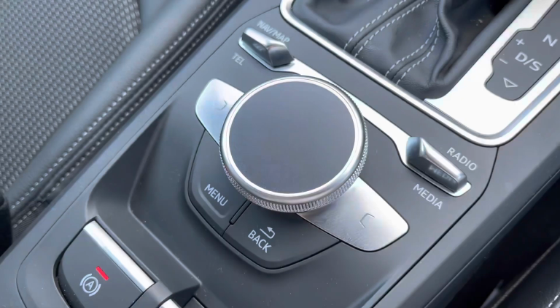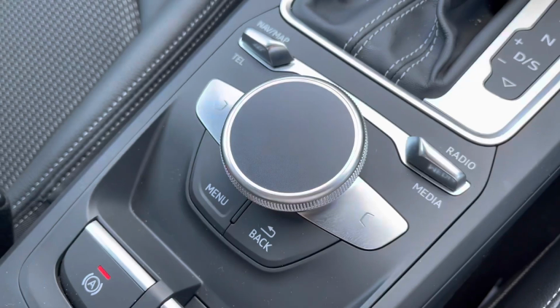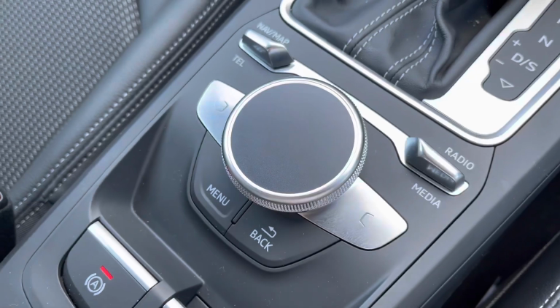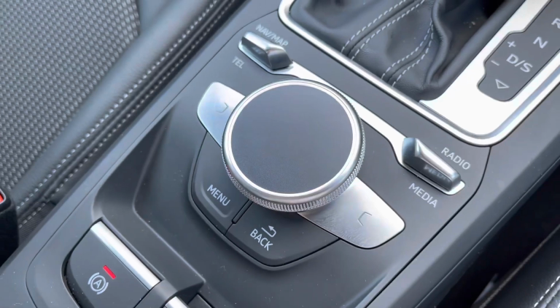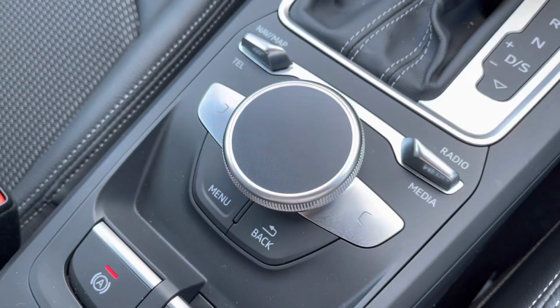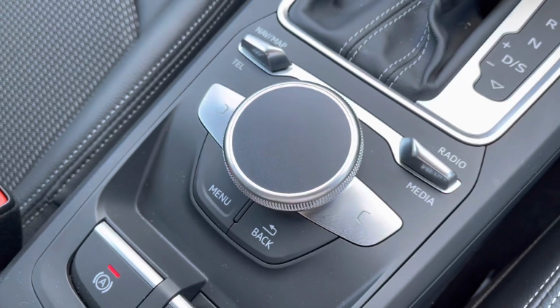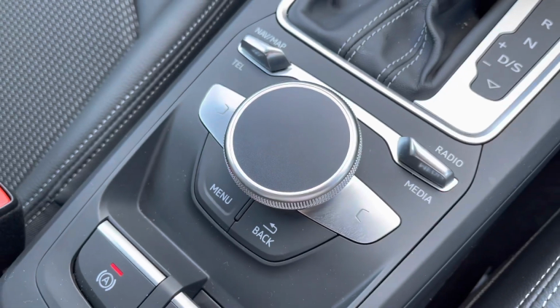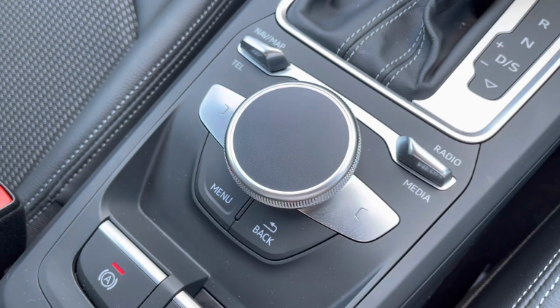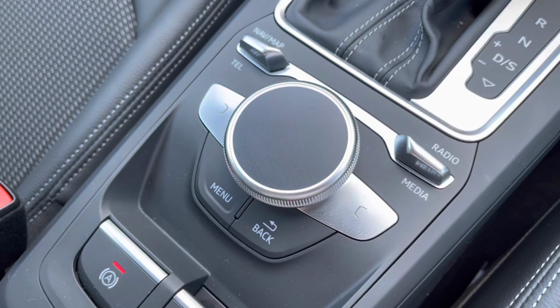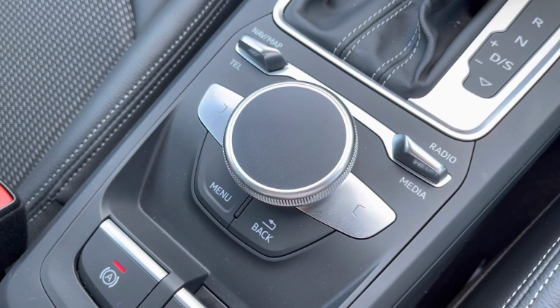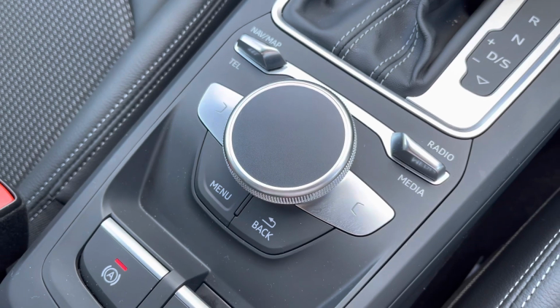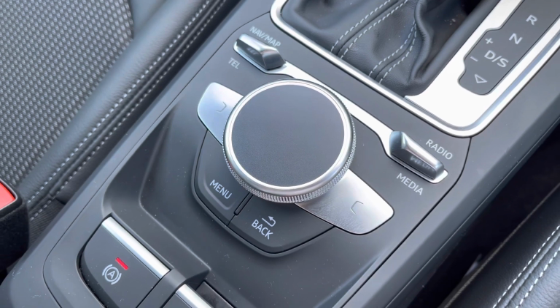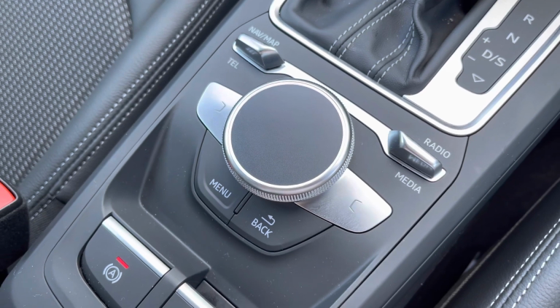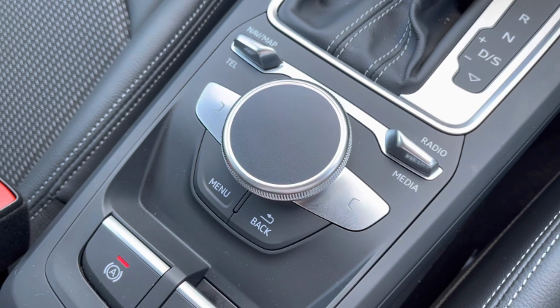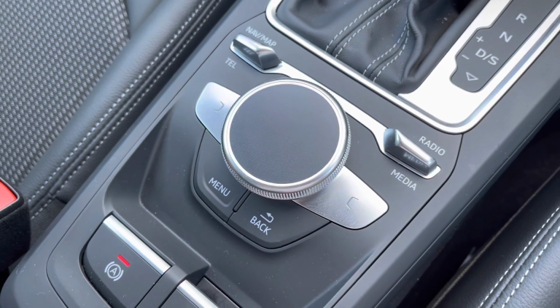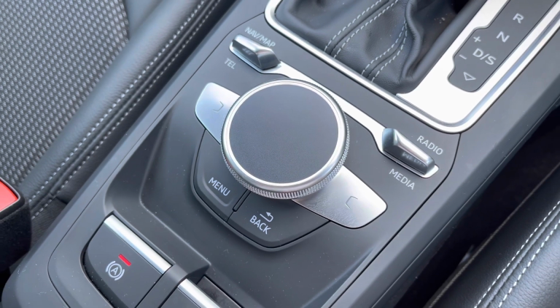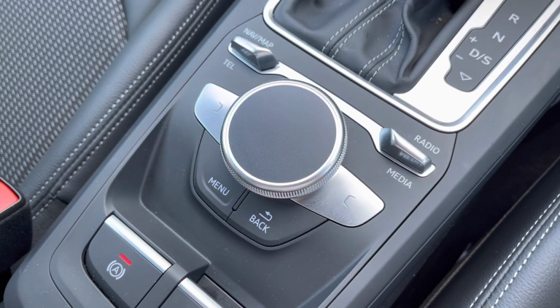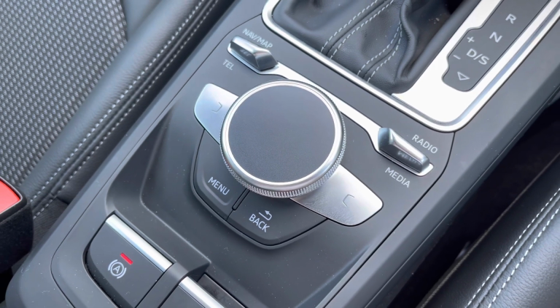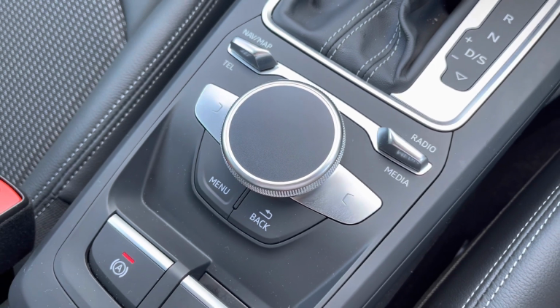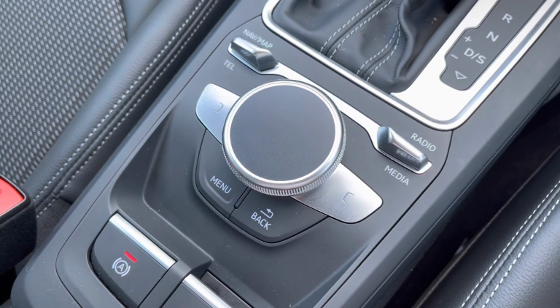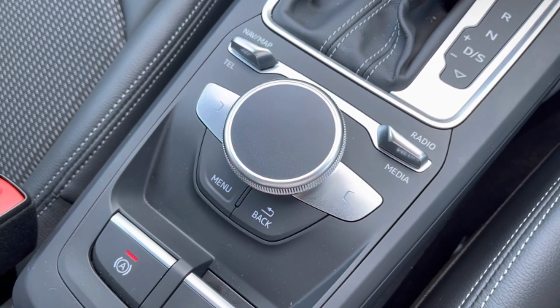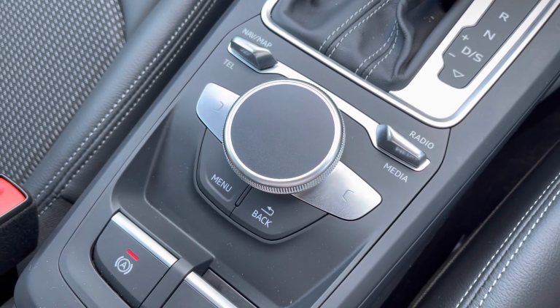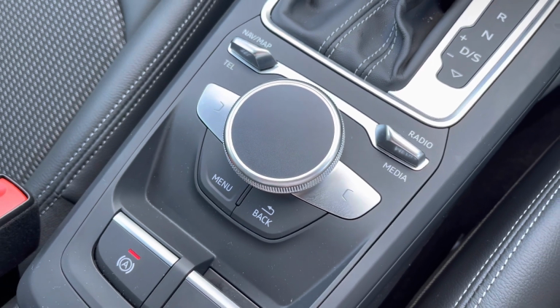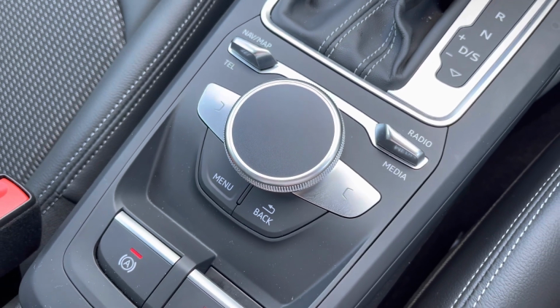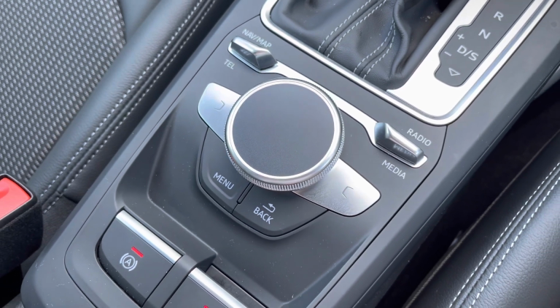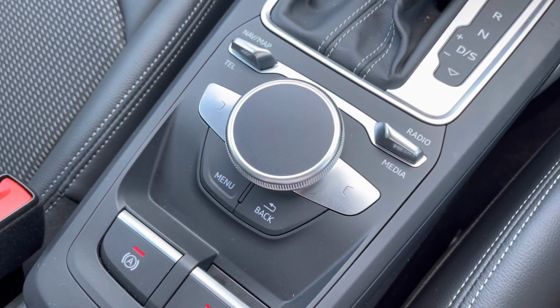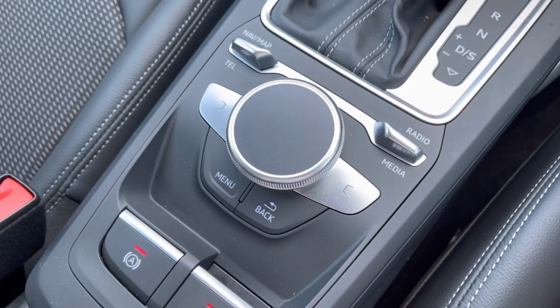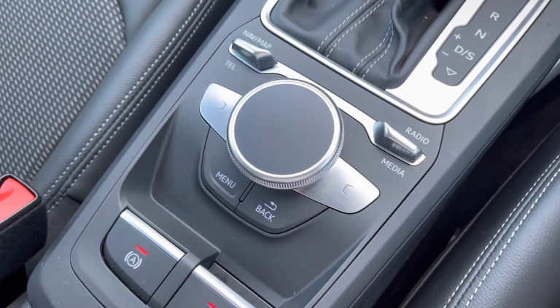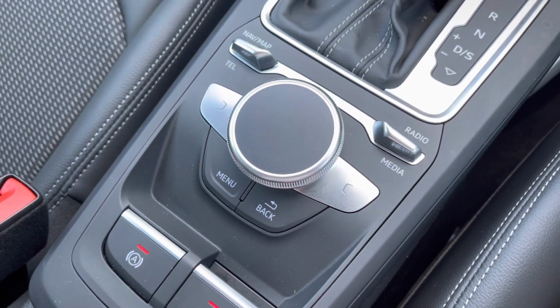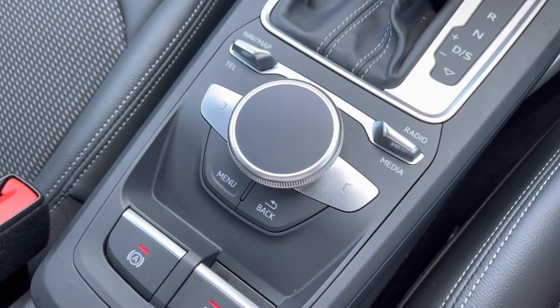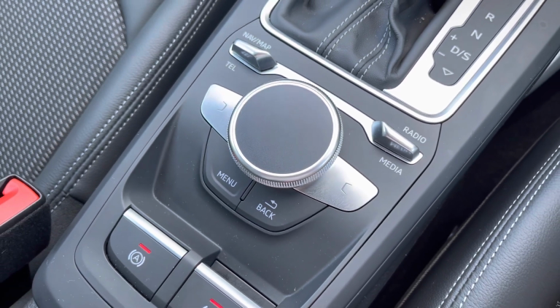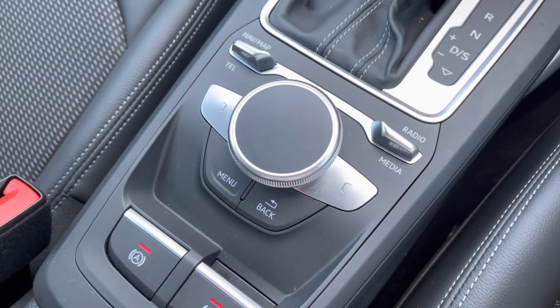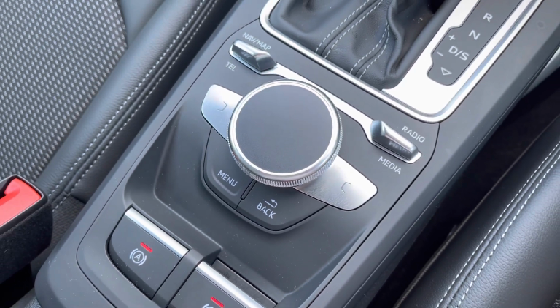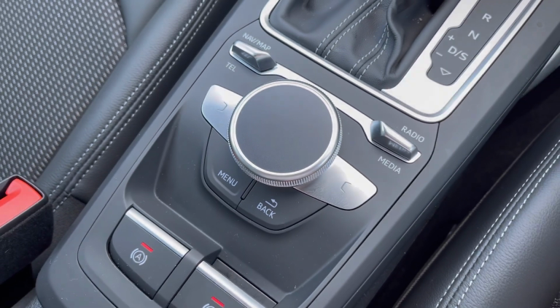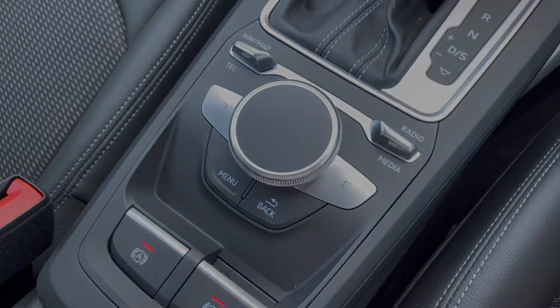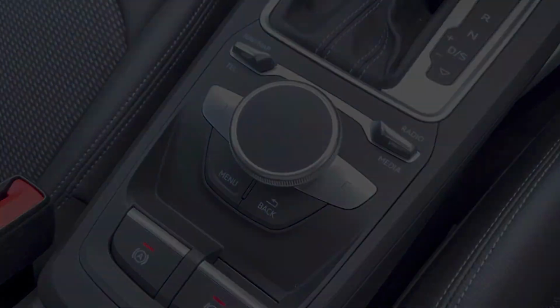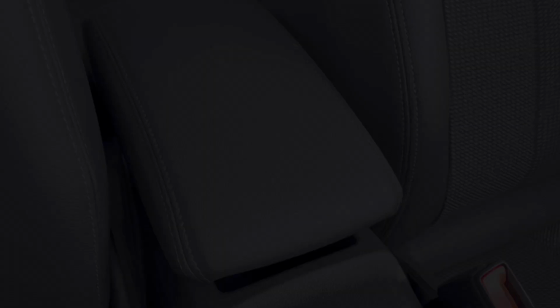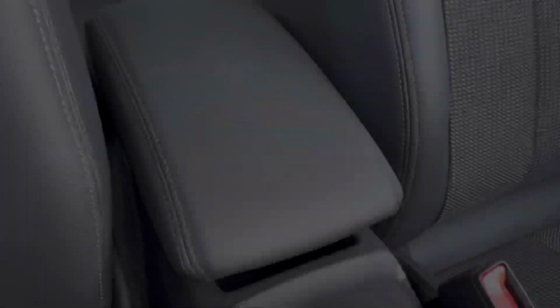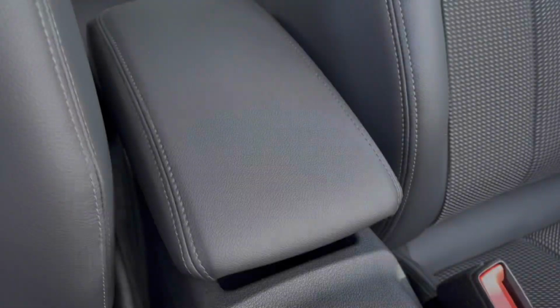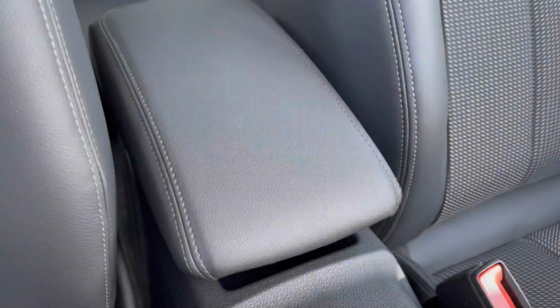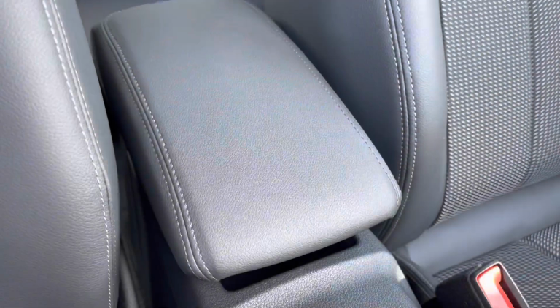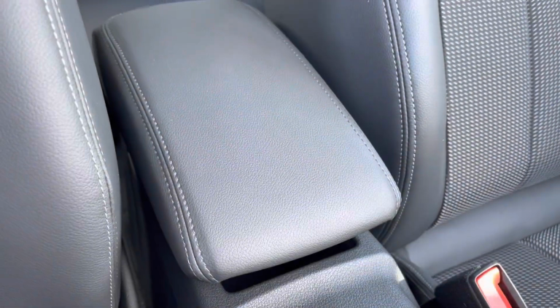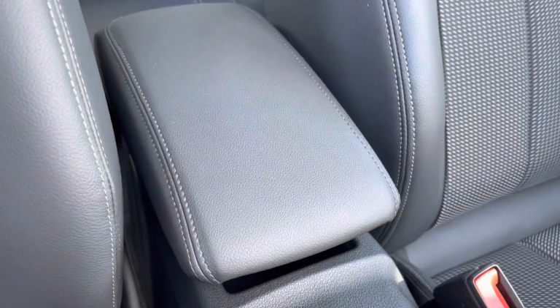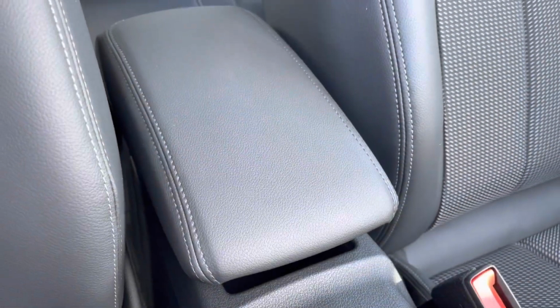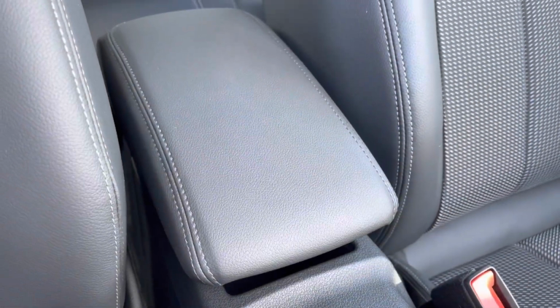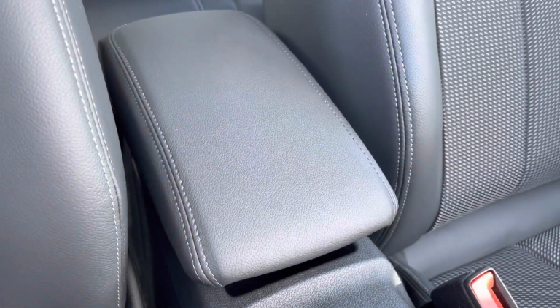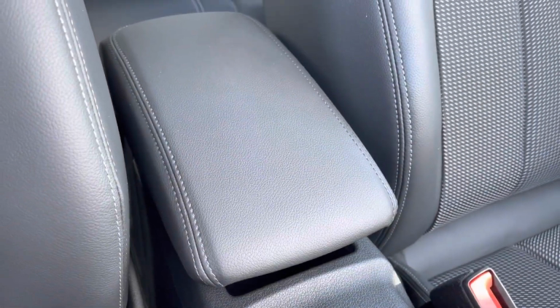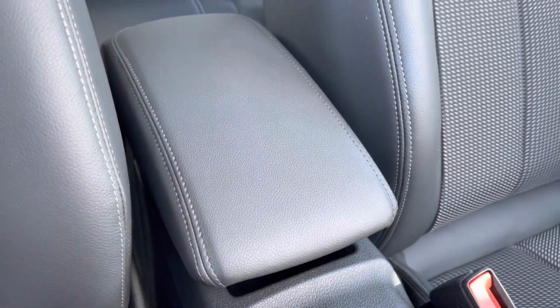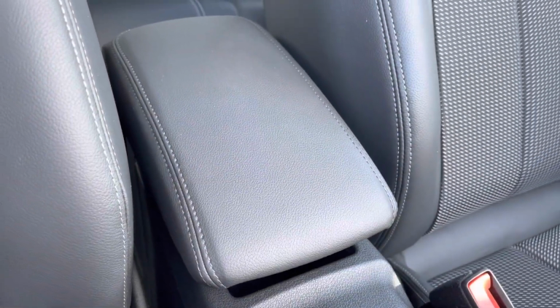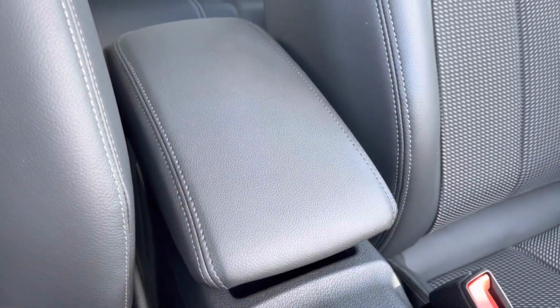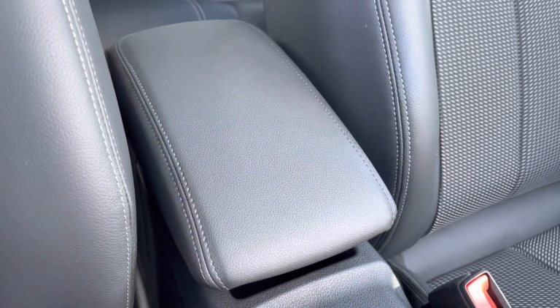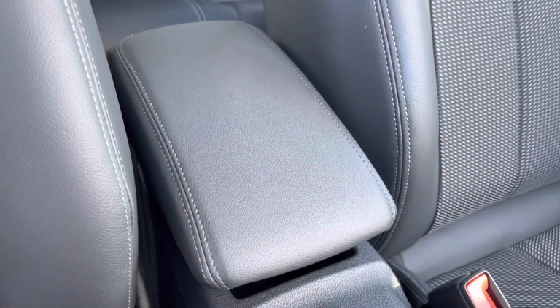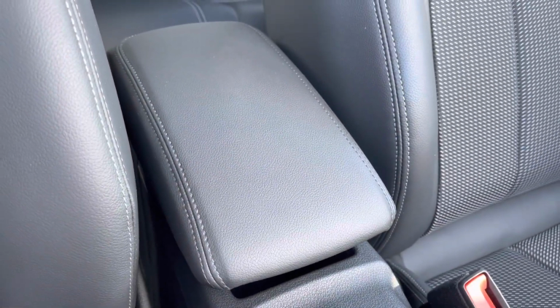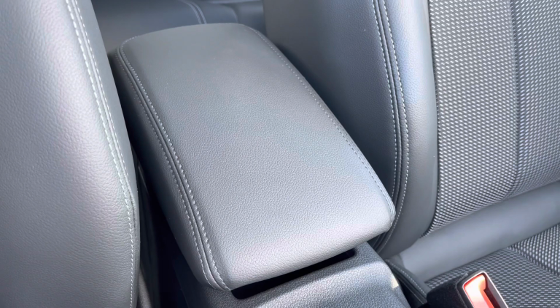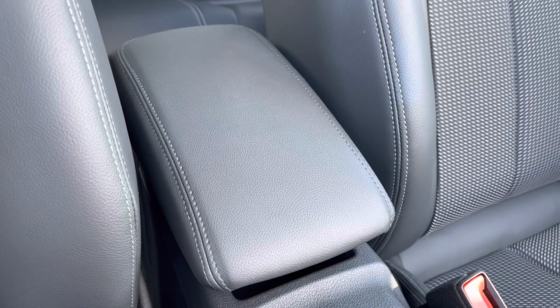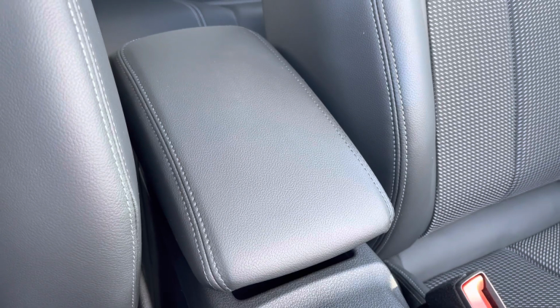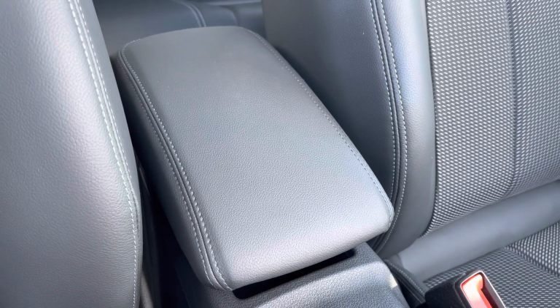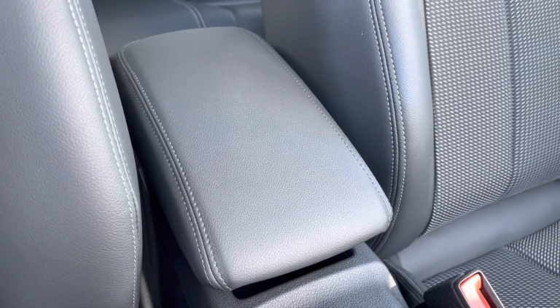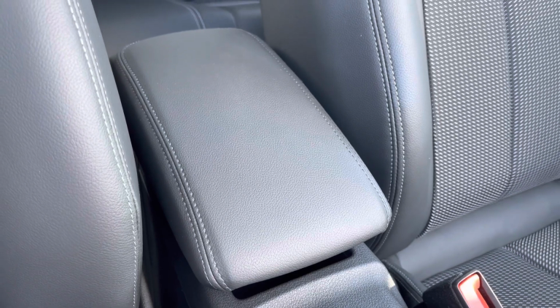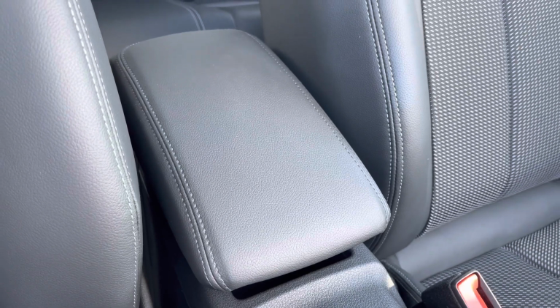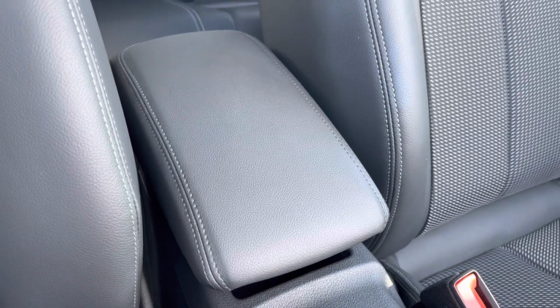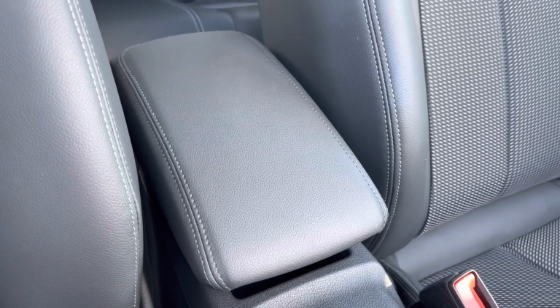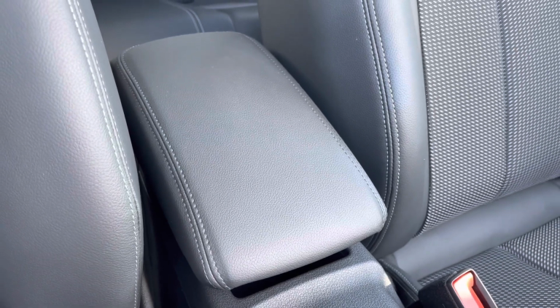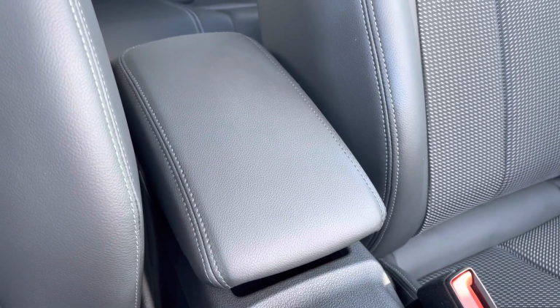You've got the control wheel and menu buttons which help you navigate through the Audi MMI system, and there's the central adjustable armrest for those longer journeys.